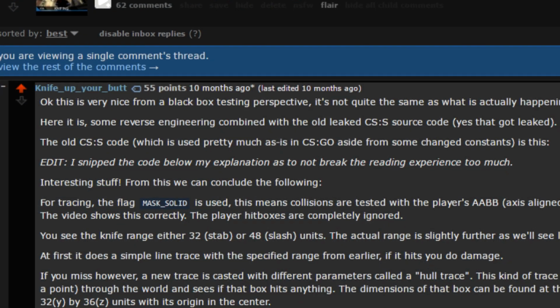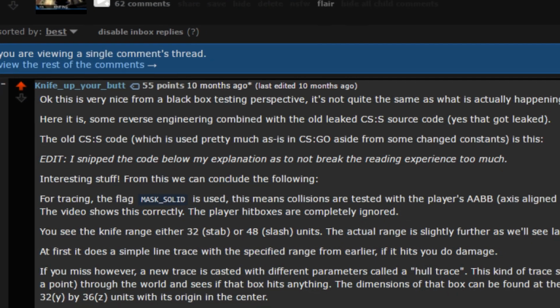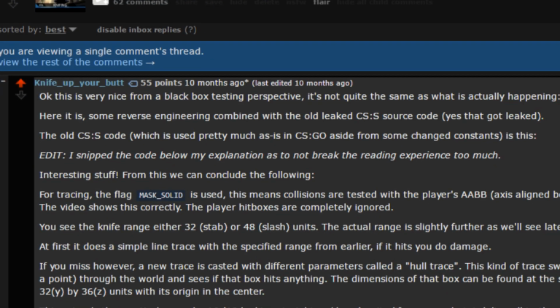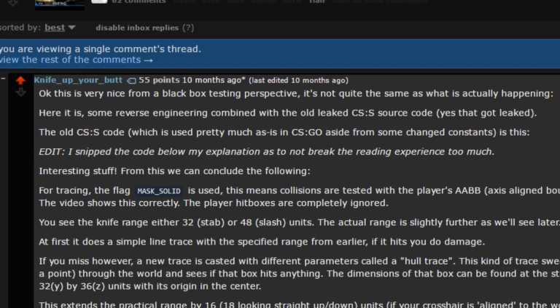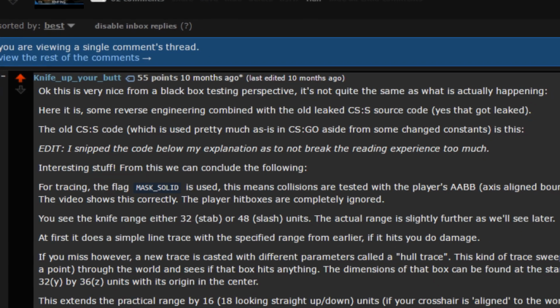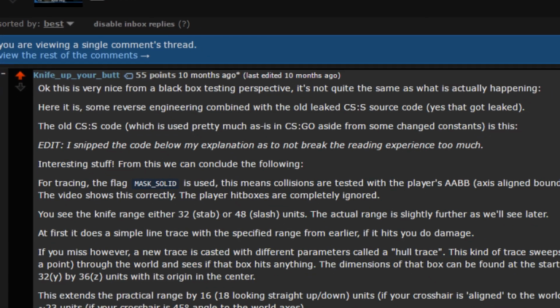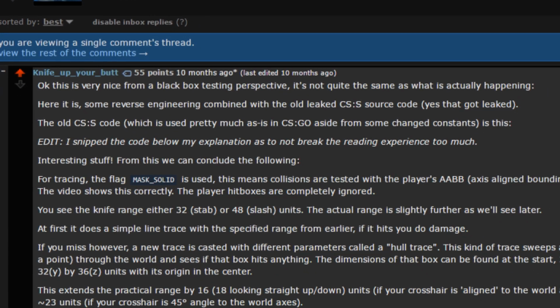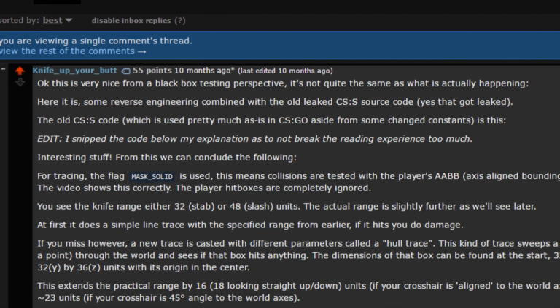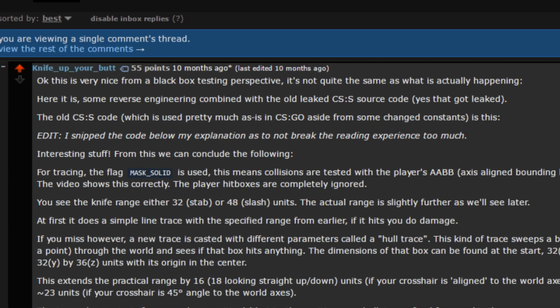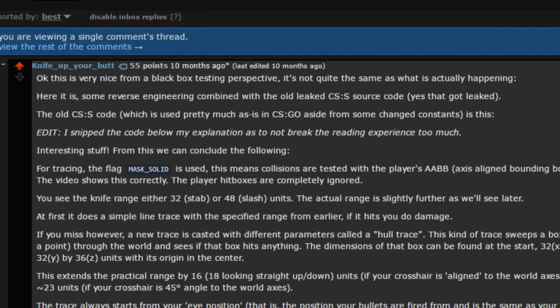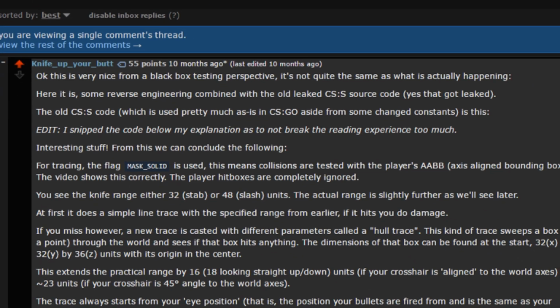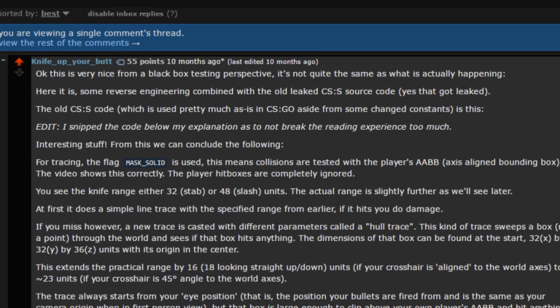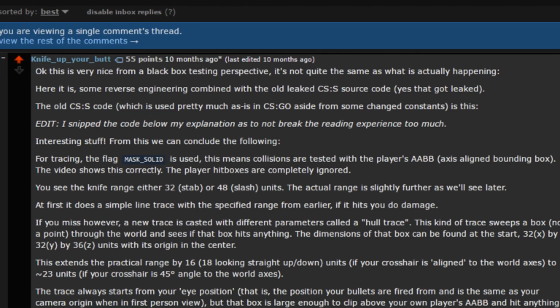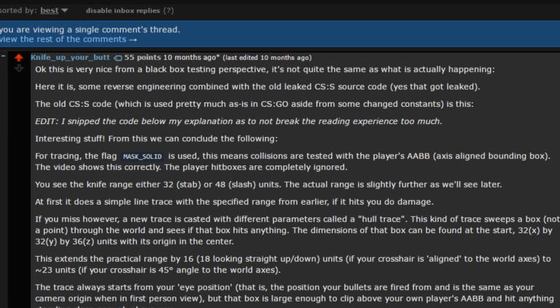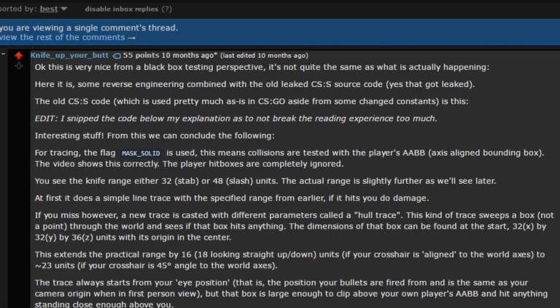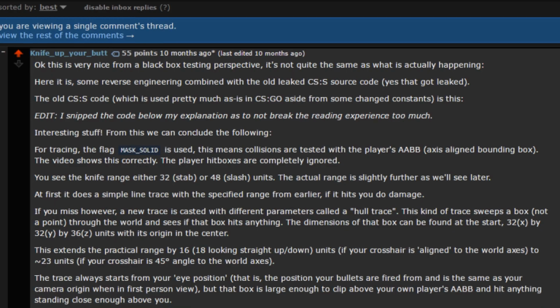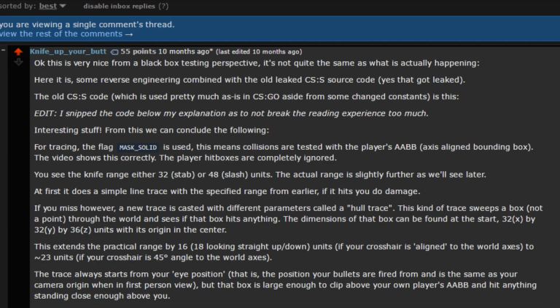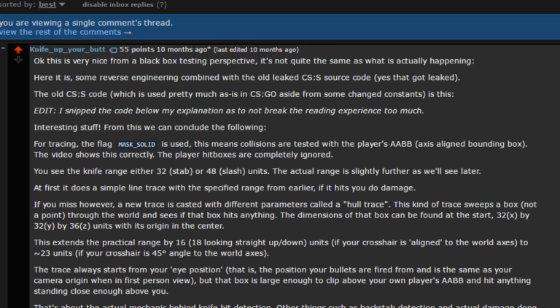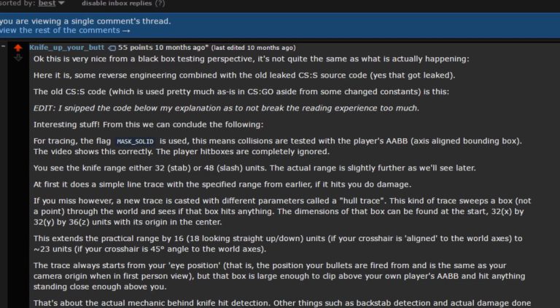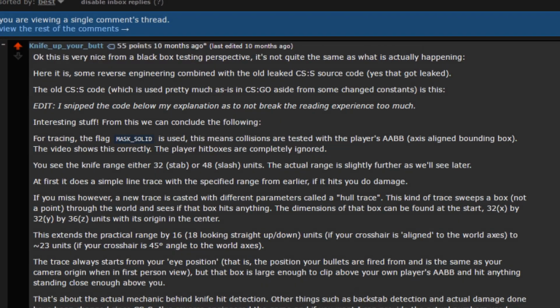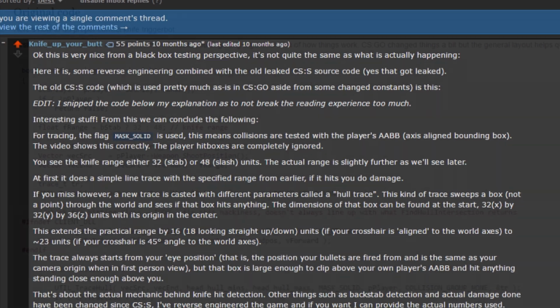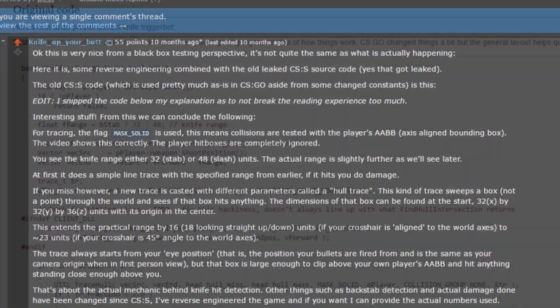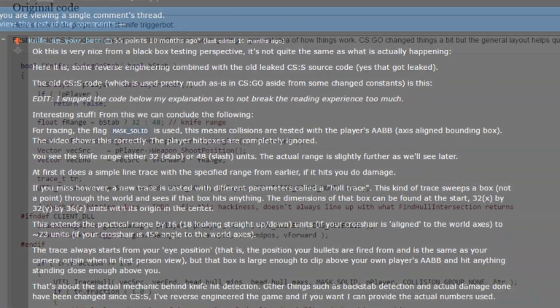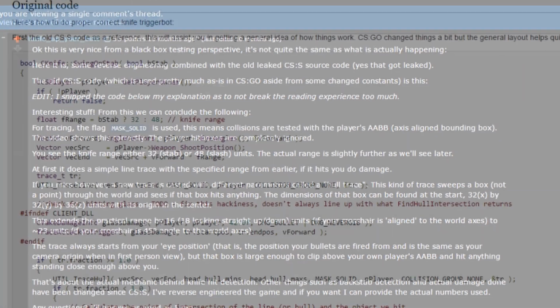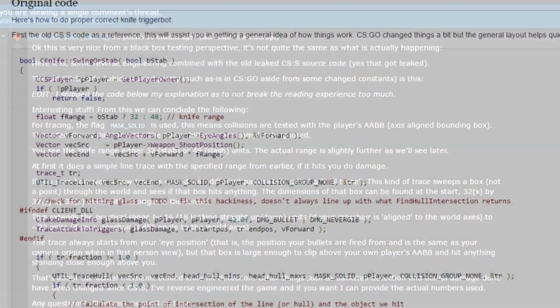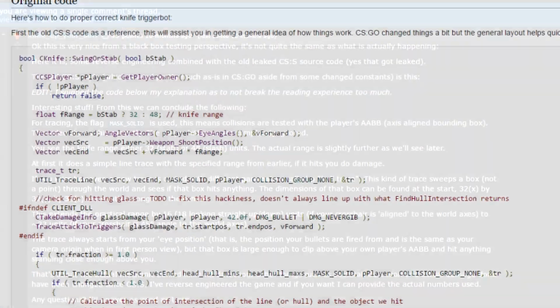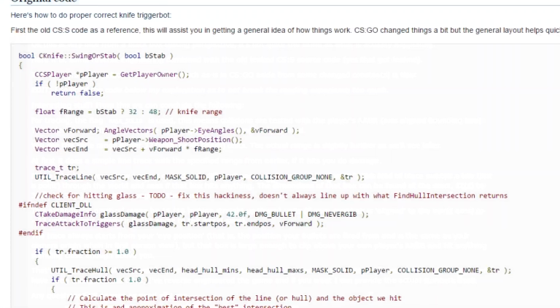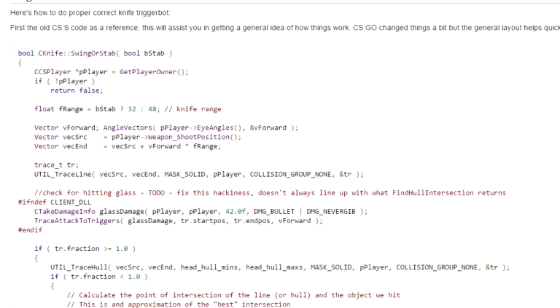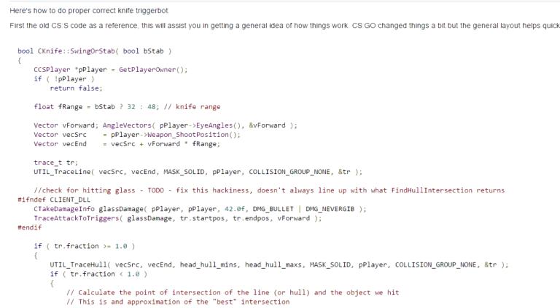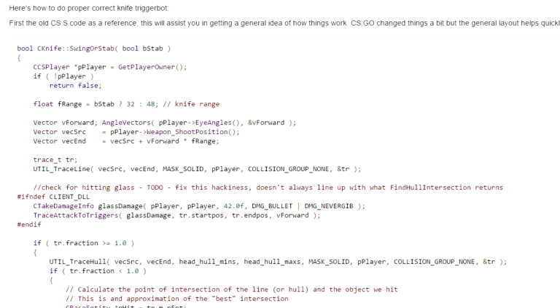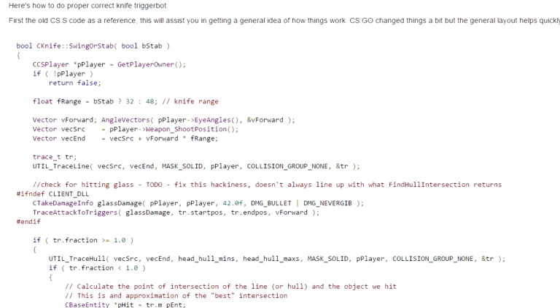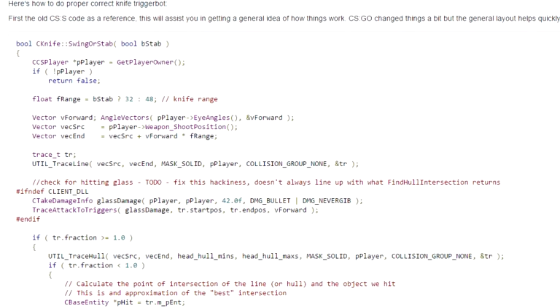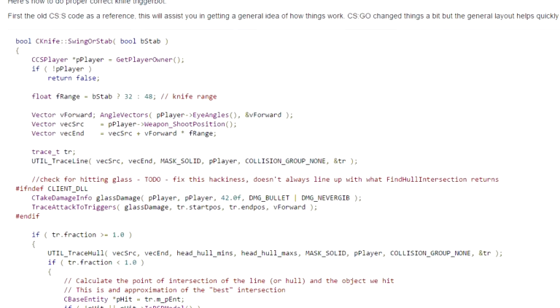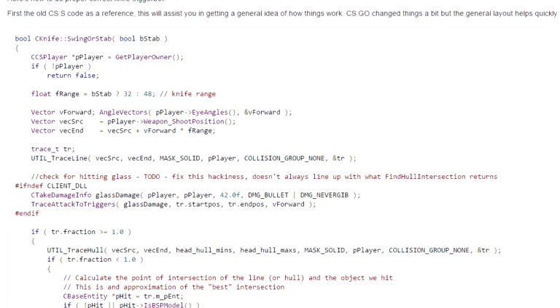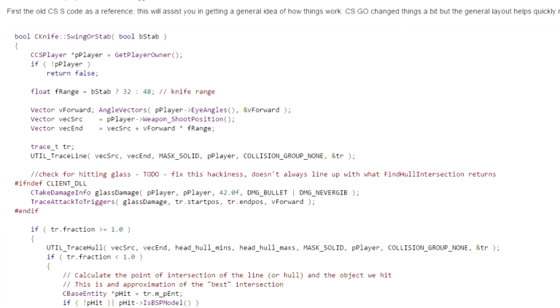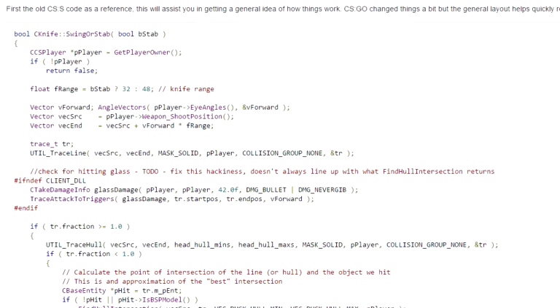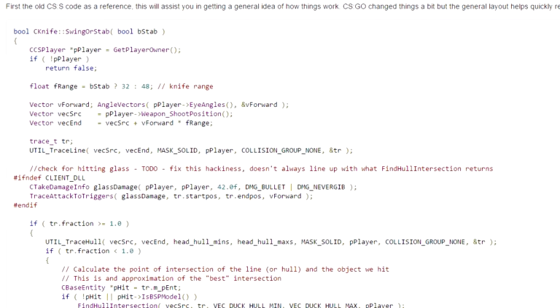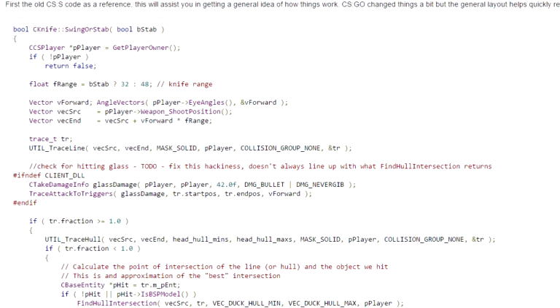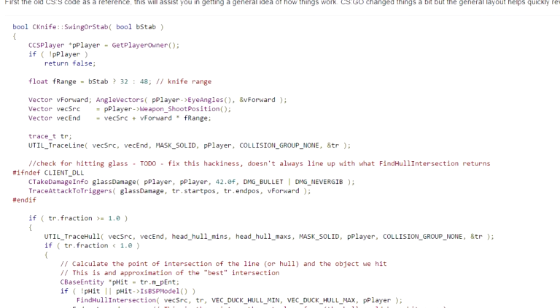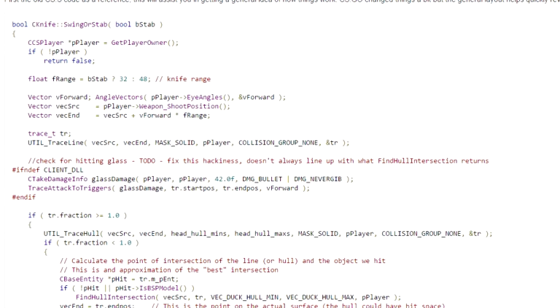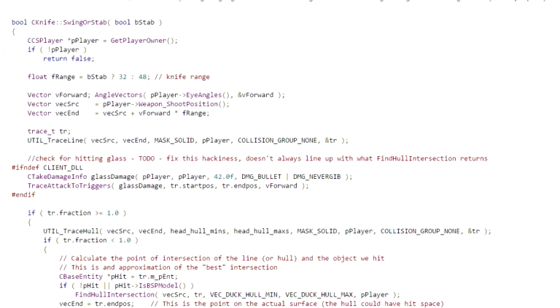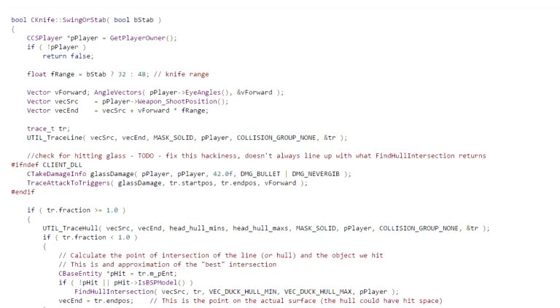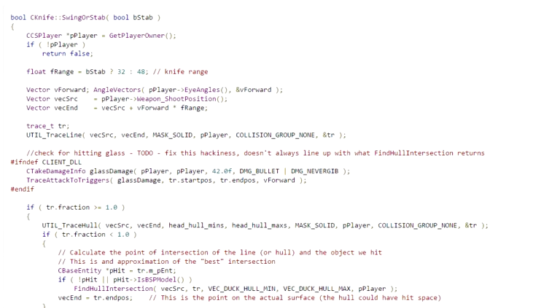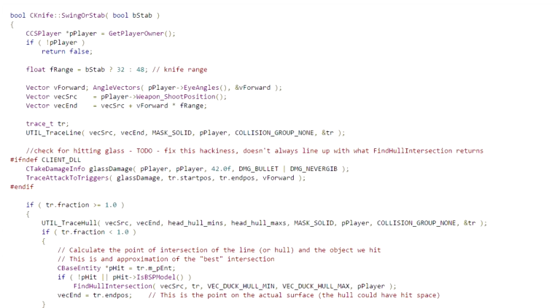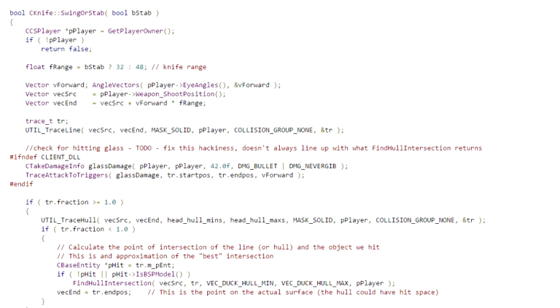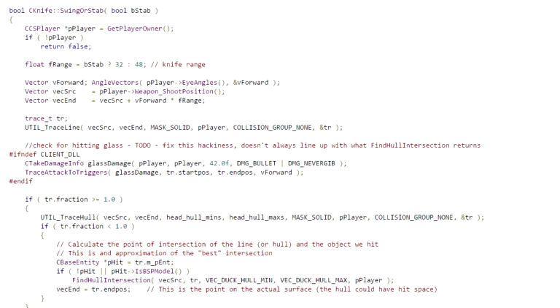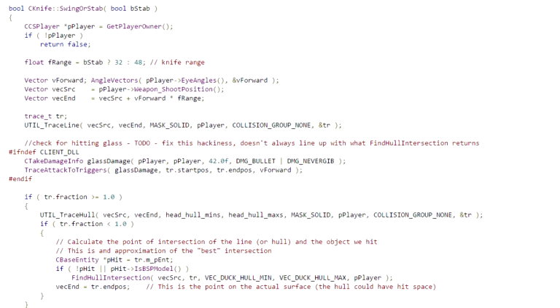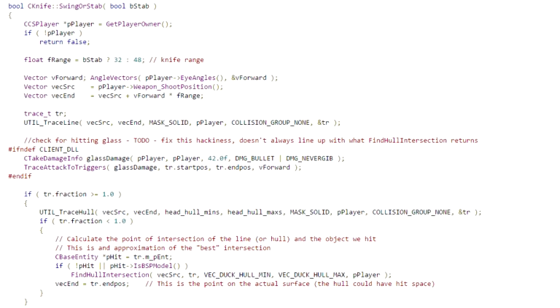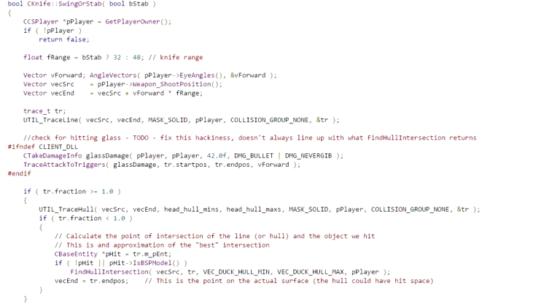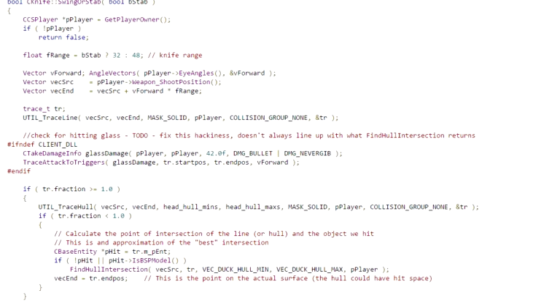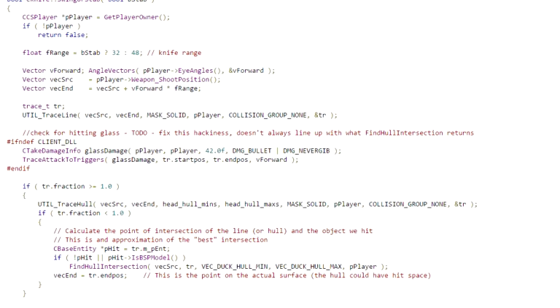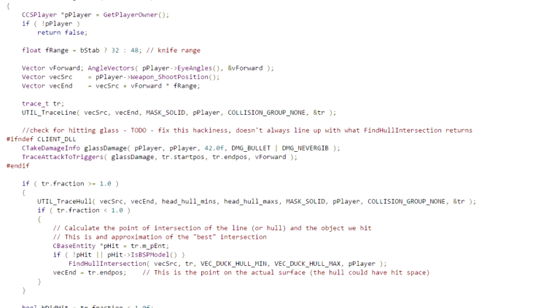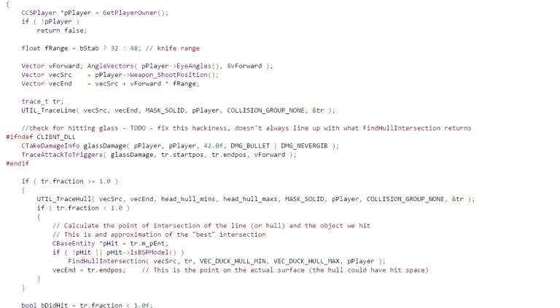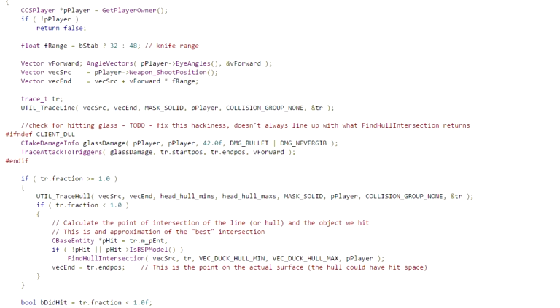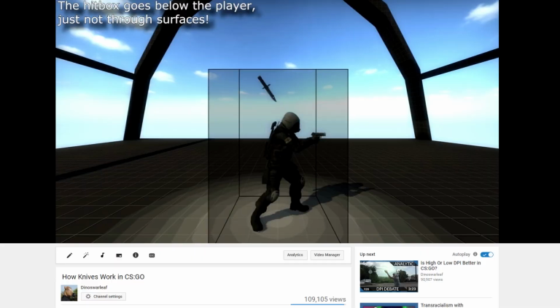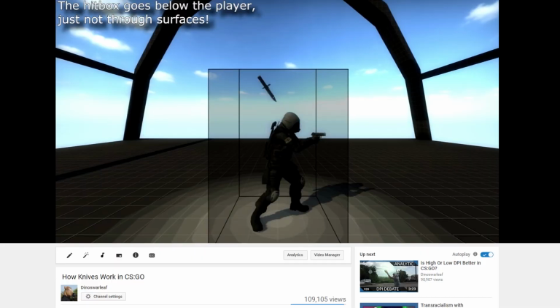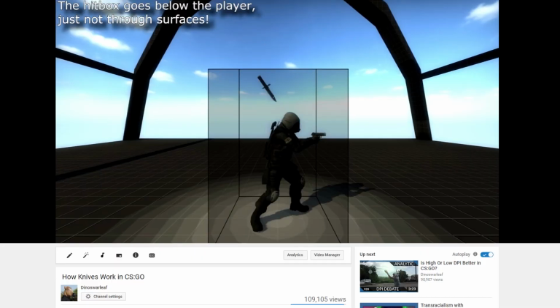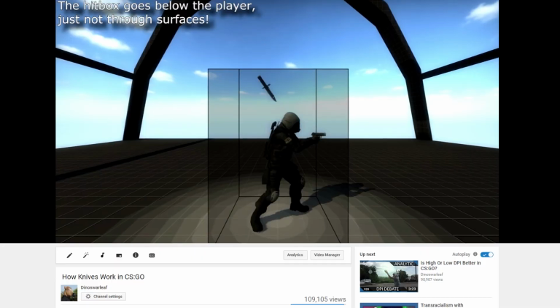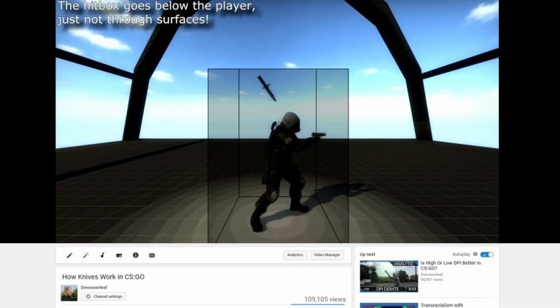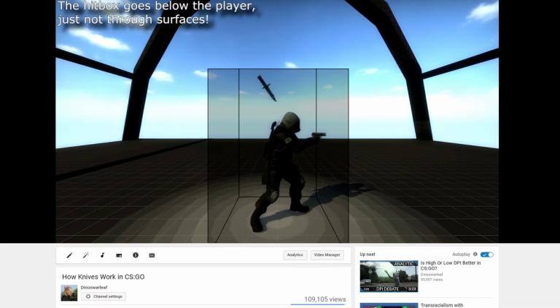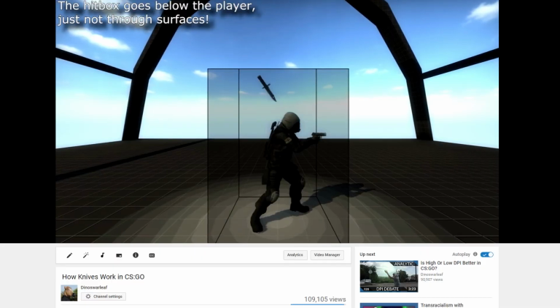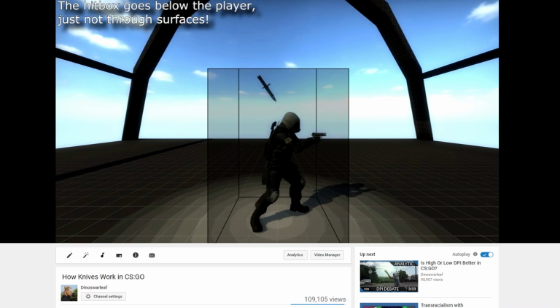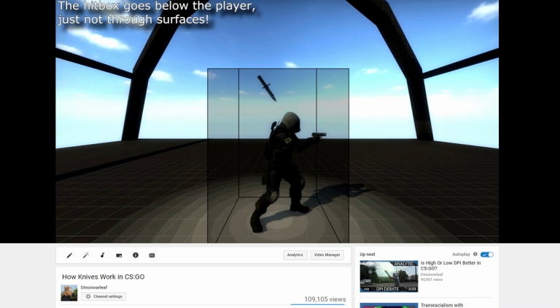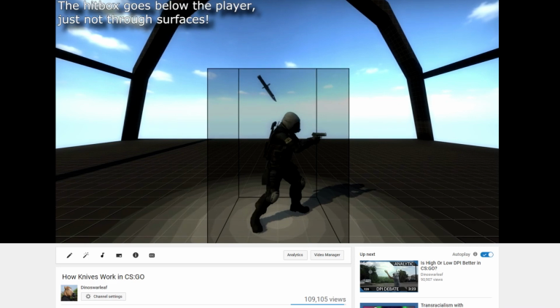The code itself can be found on the Reddit comment in the description, as the only other place I could find this was on a cheat forum. First, hit detection.